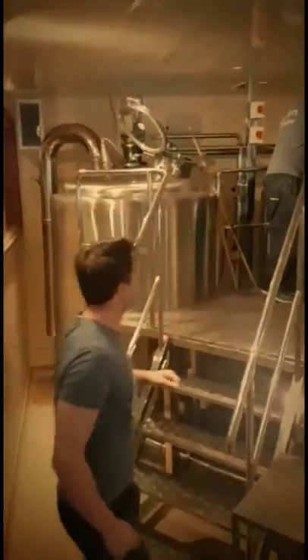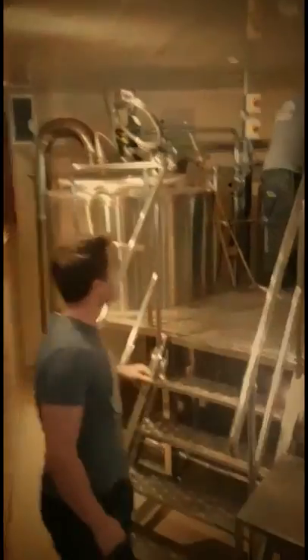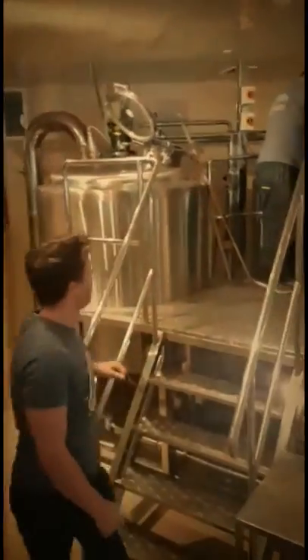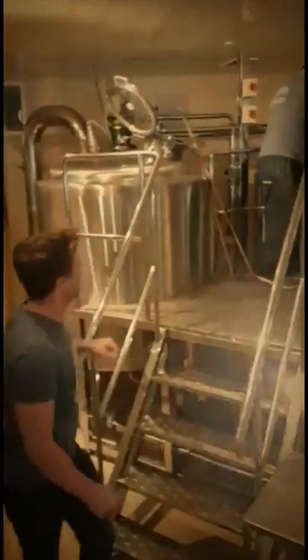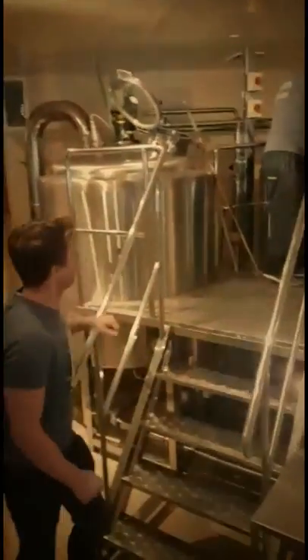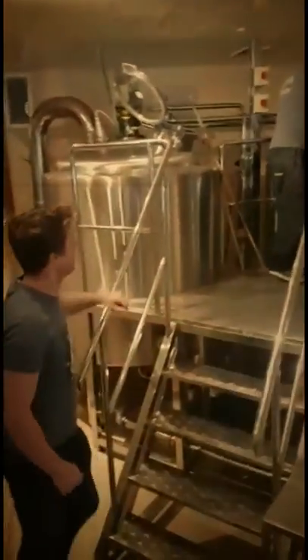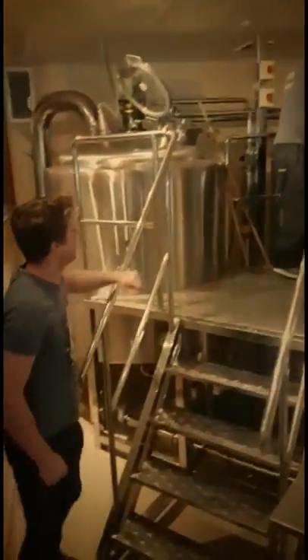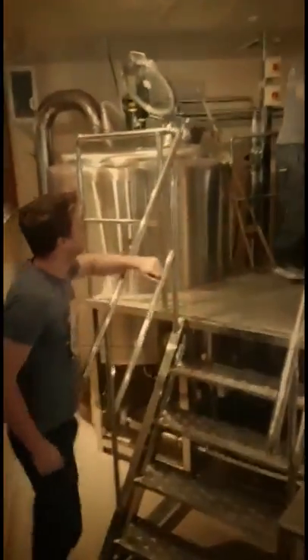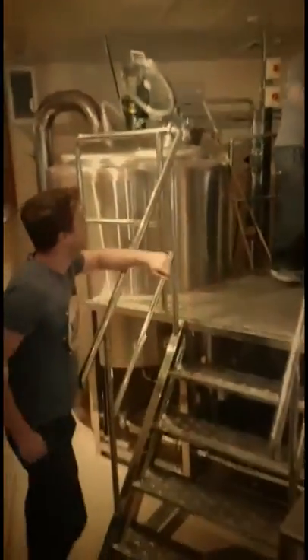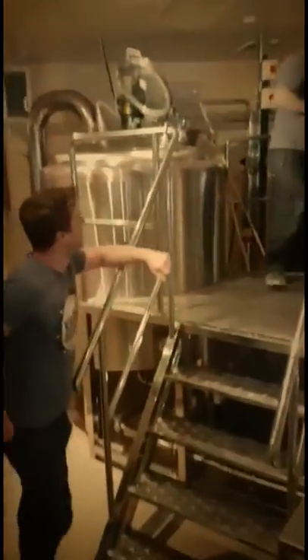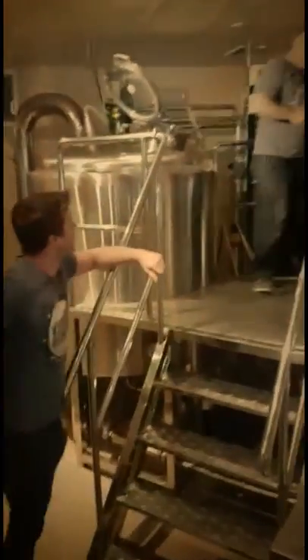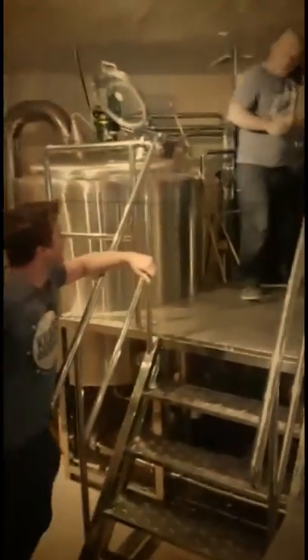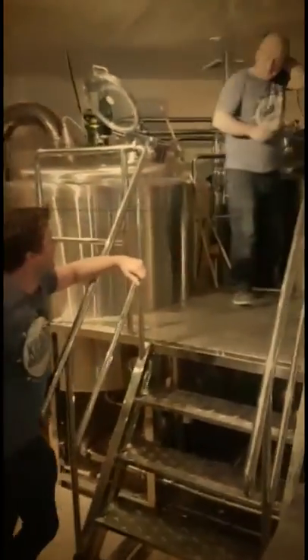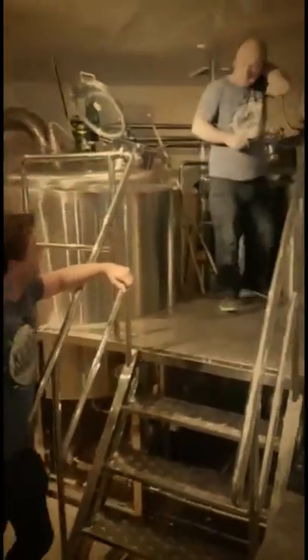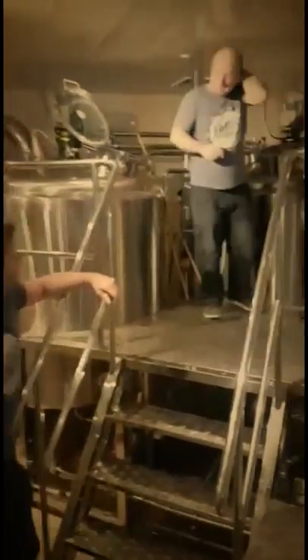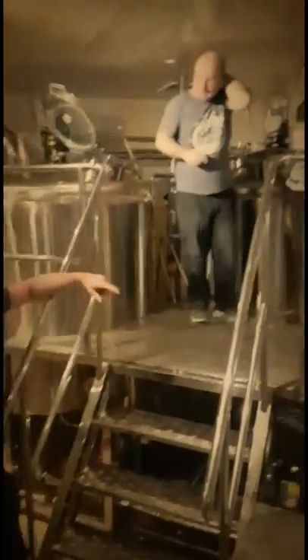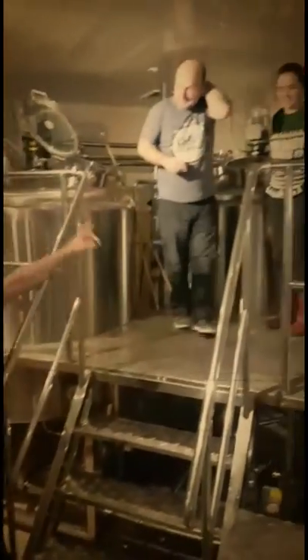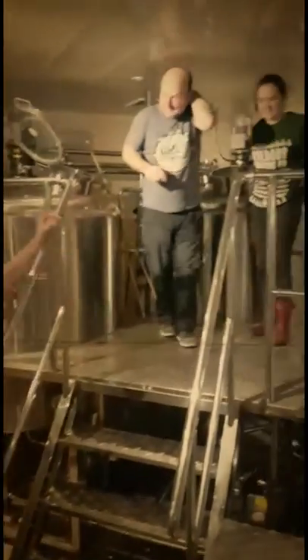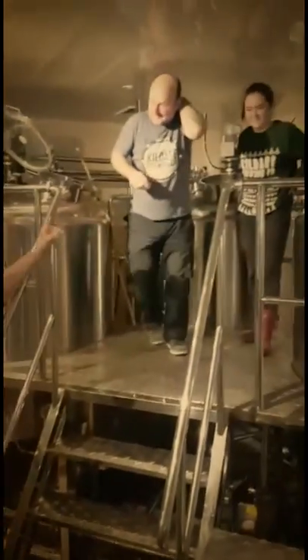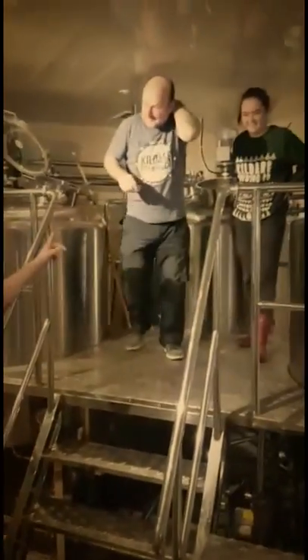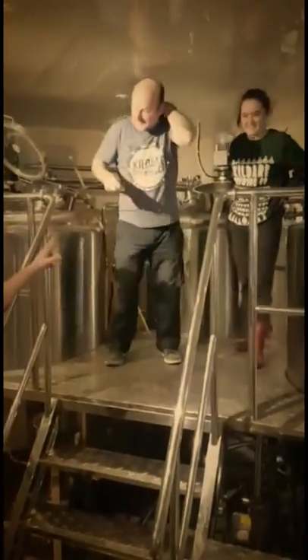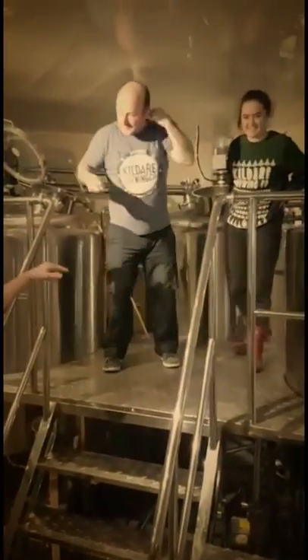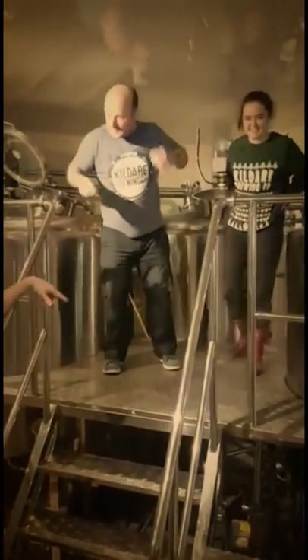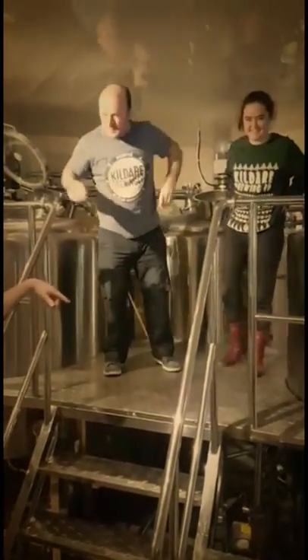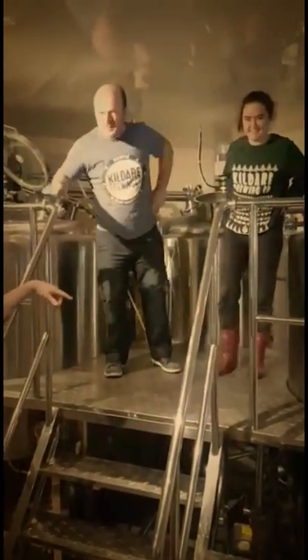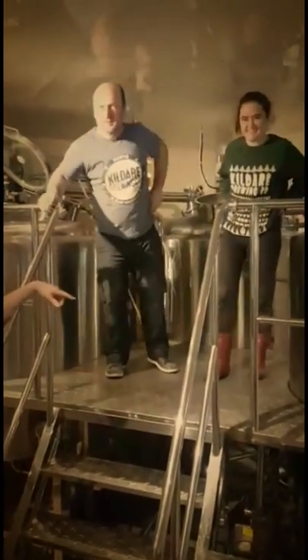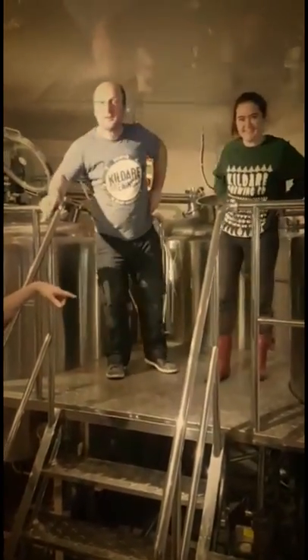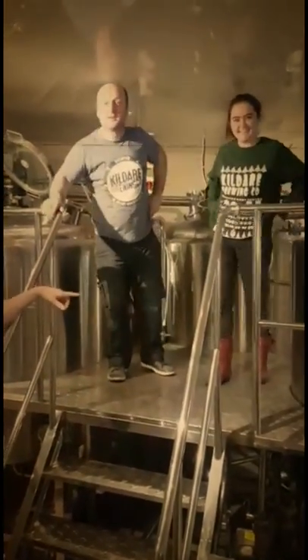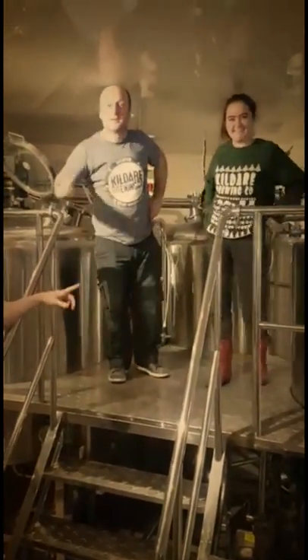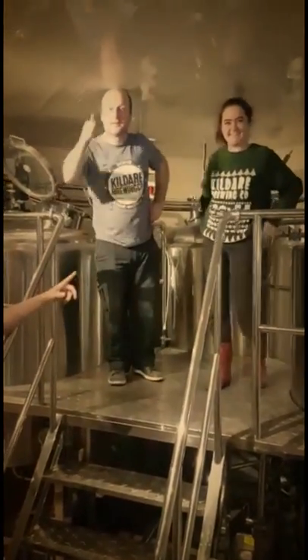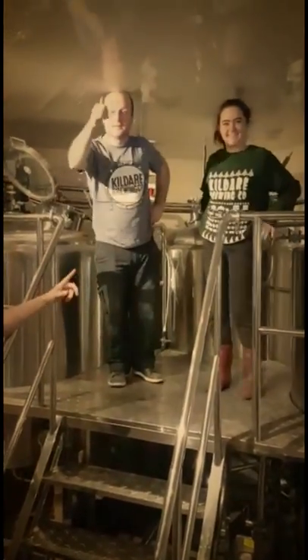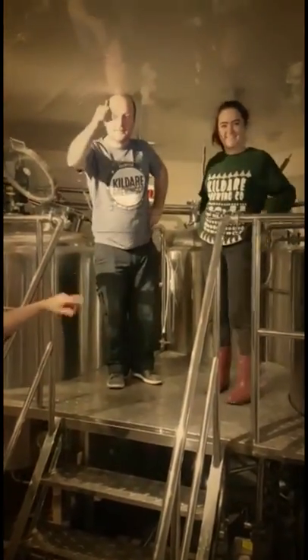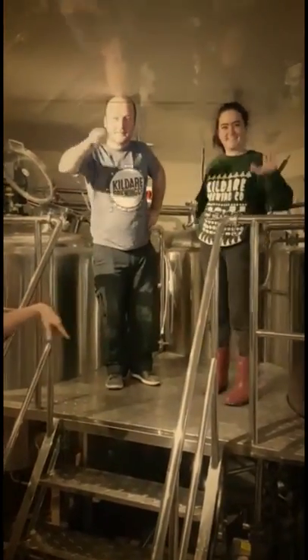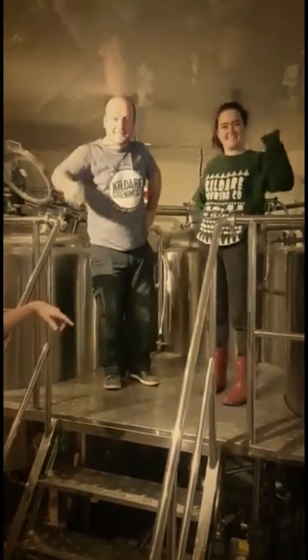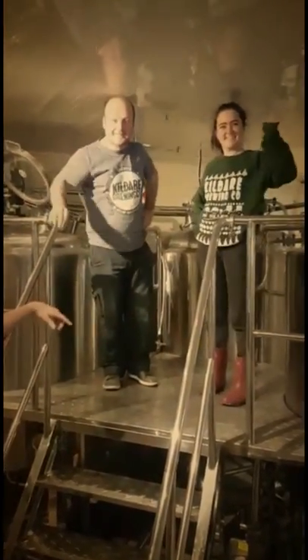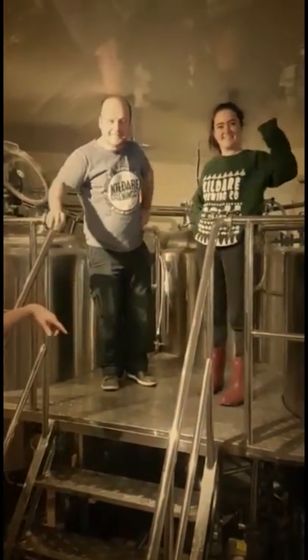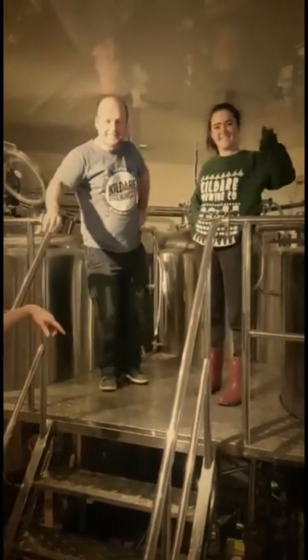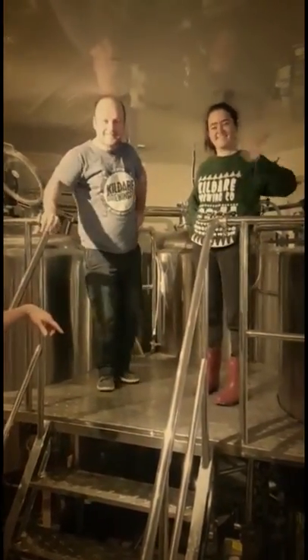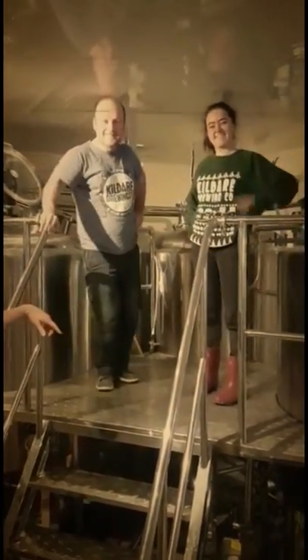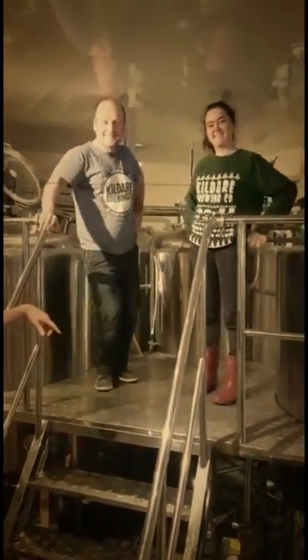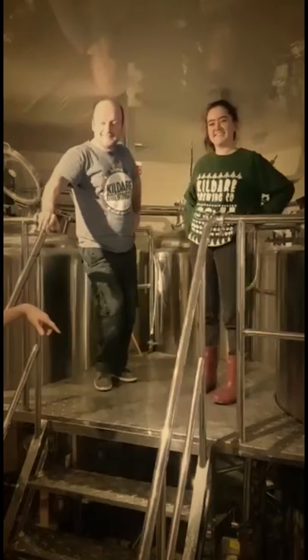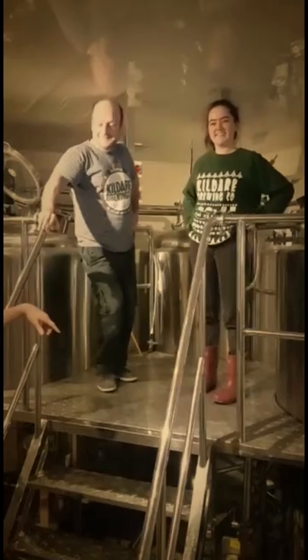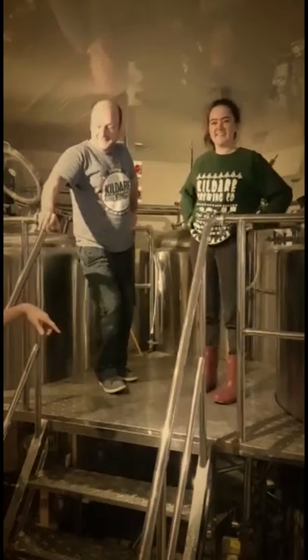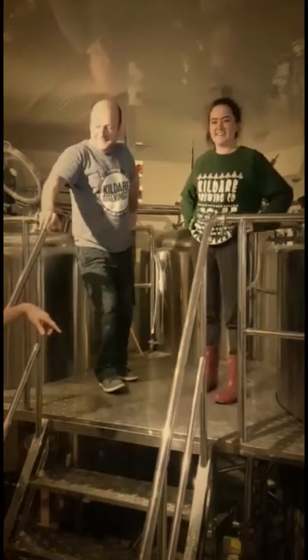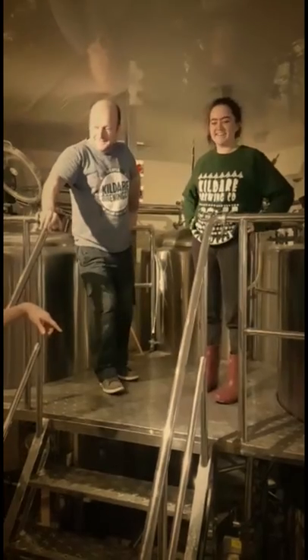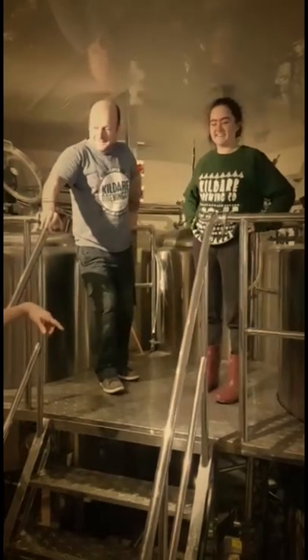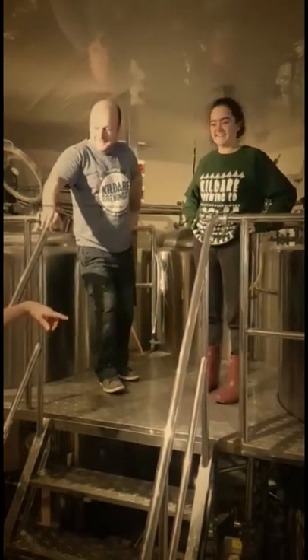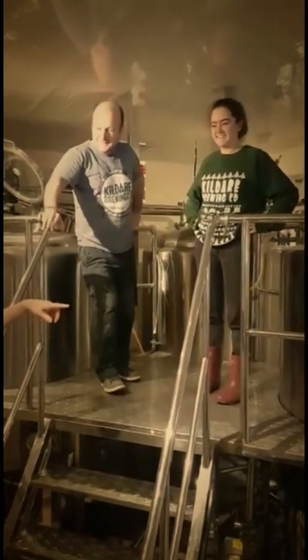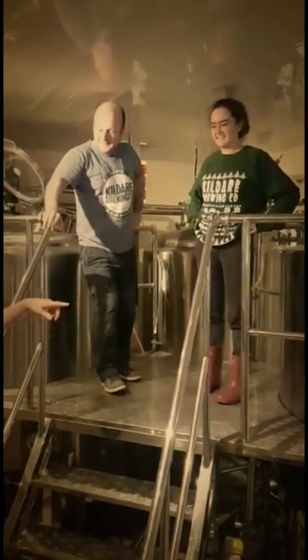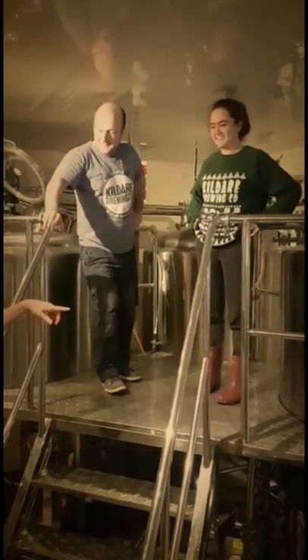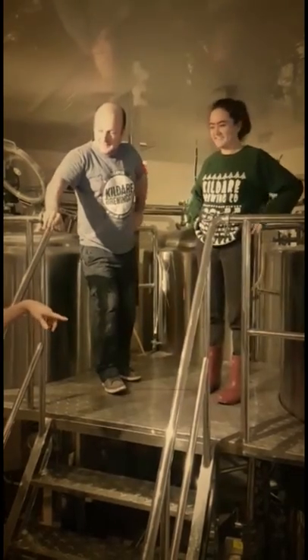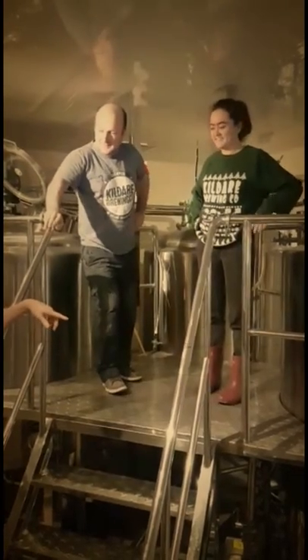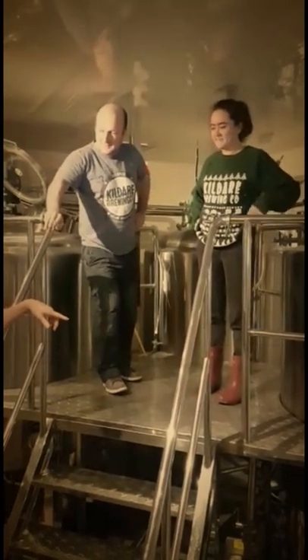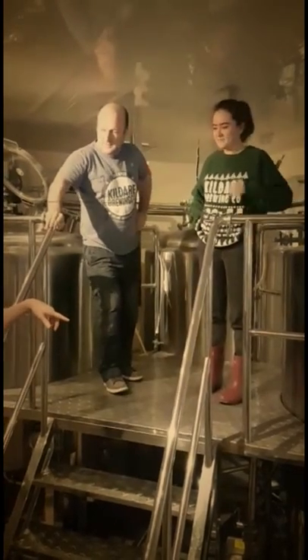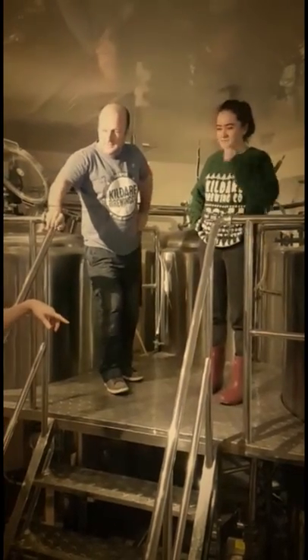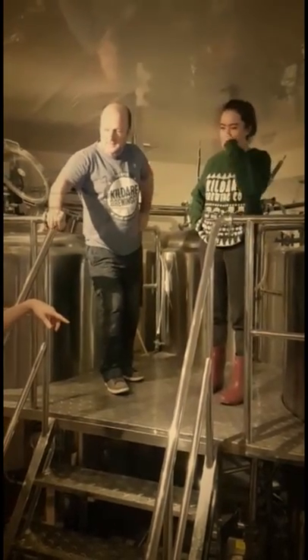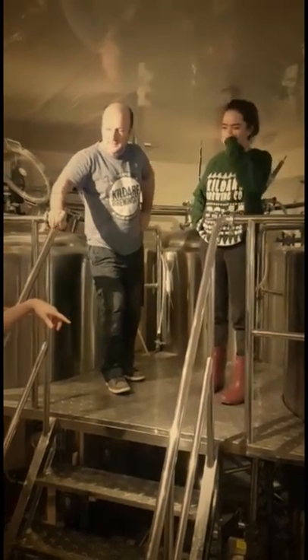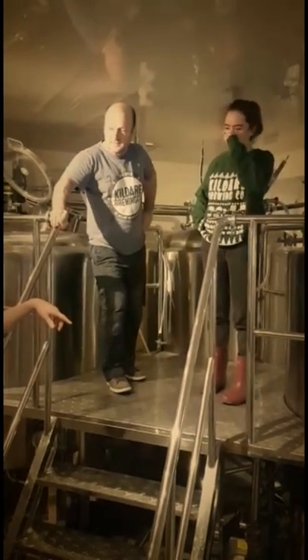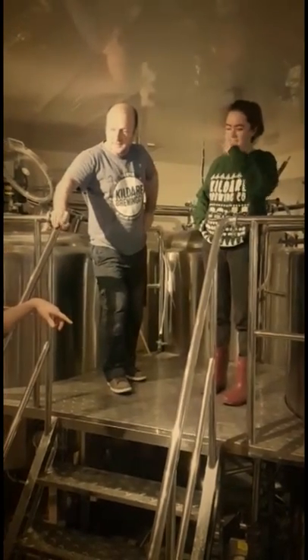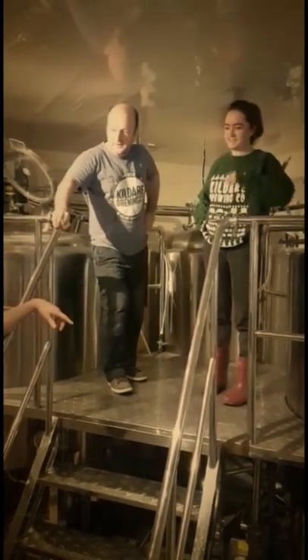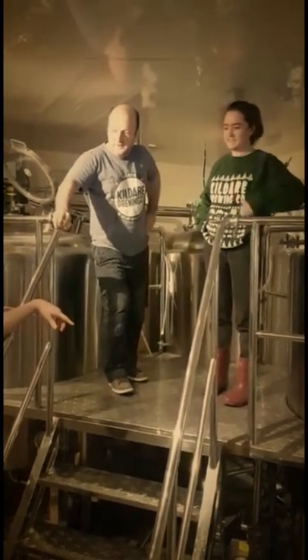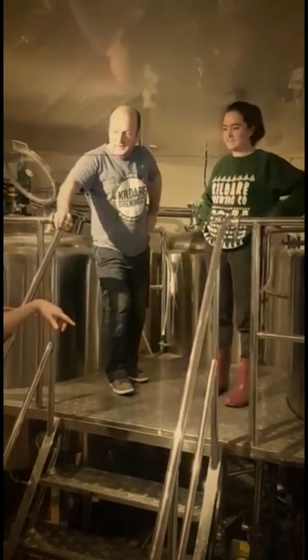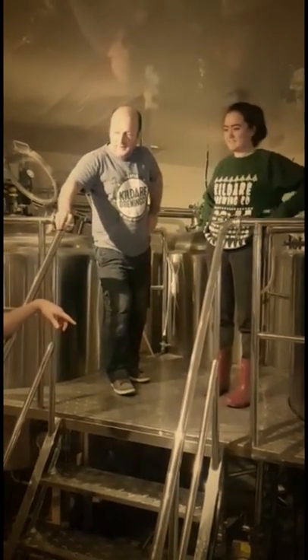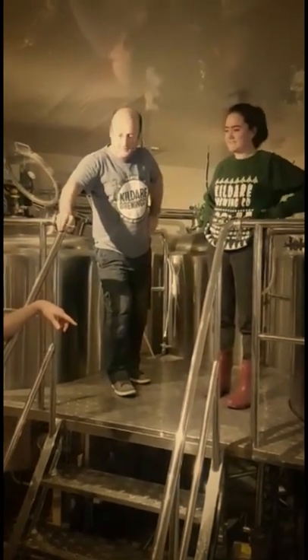Guys, how are we? How's it going? So this is Brendan, our head brewer, and Orla, our assistant brewer. So guys, can you tell people what you're brewing today?